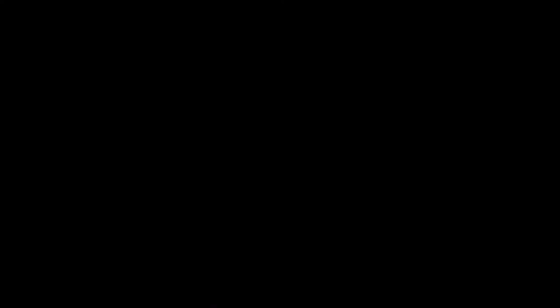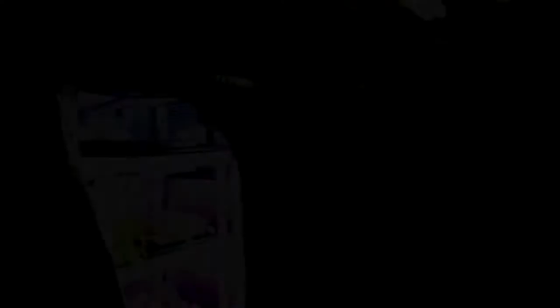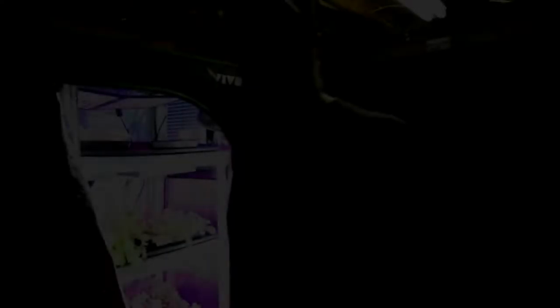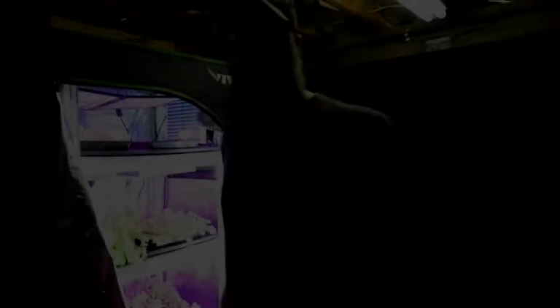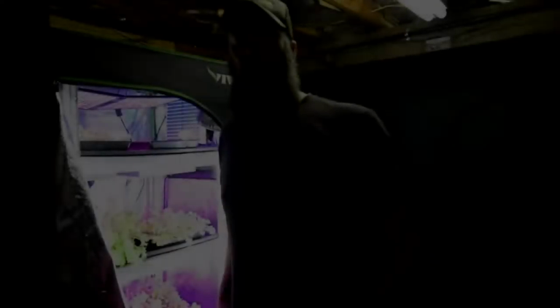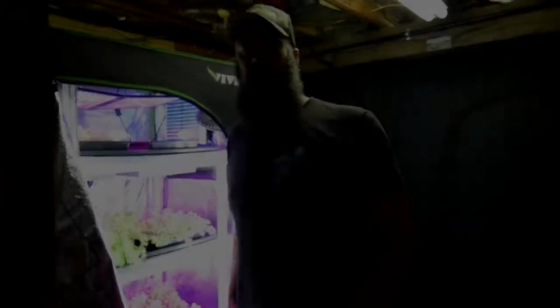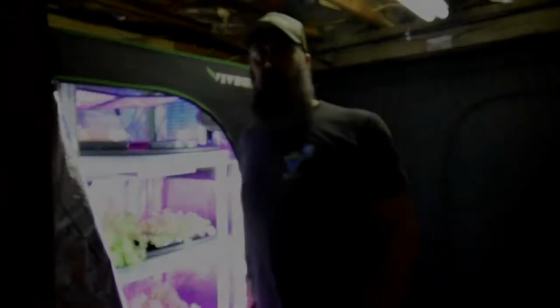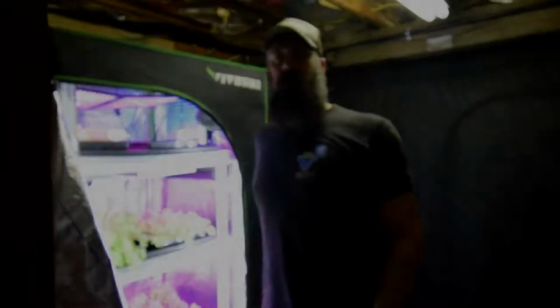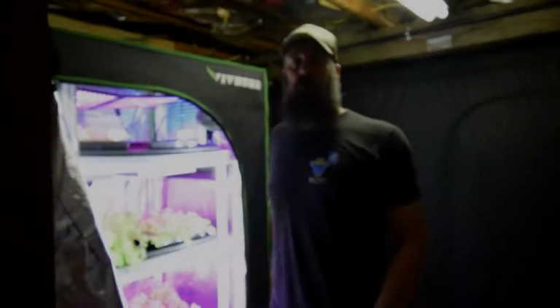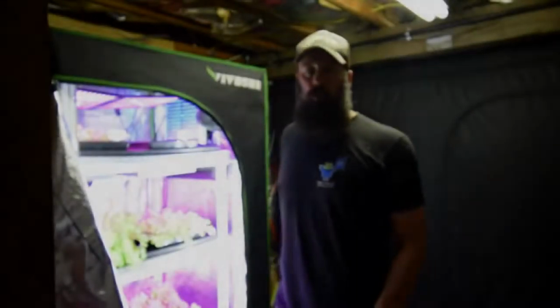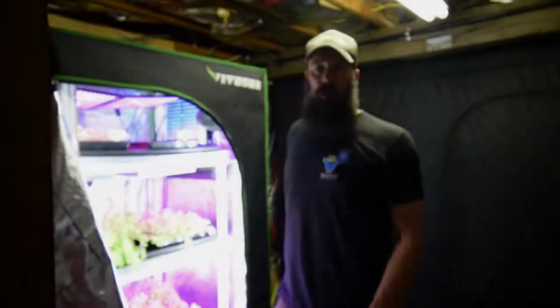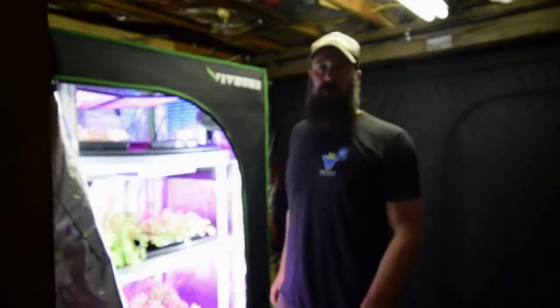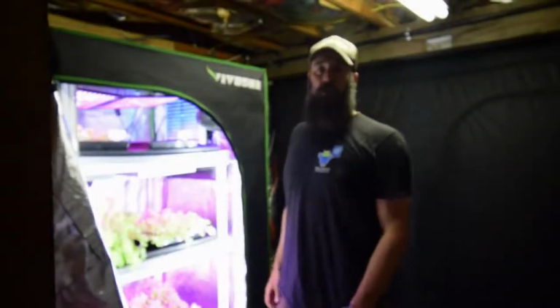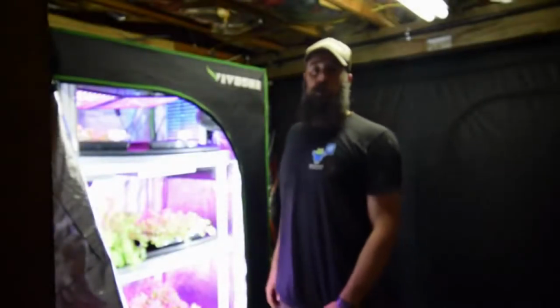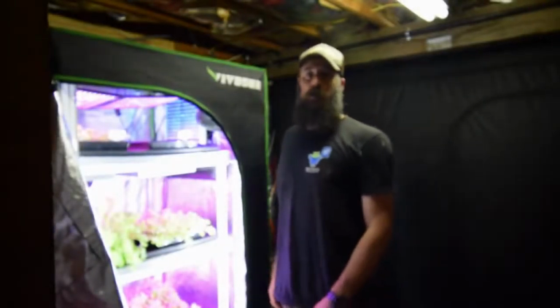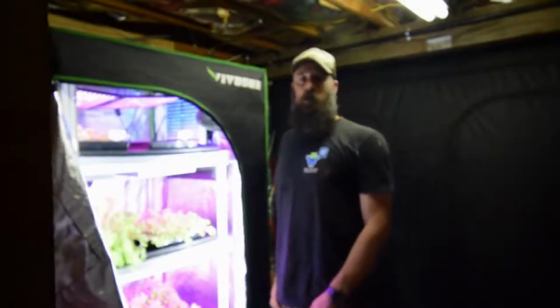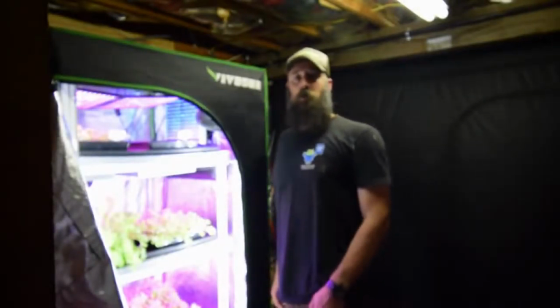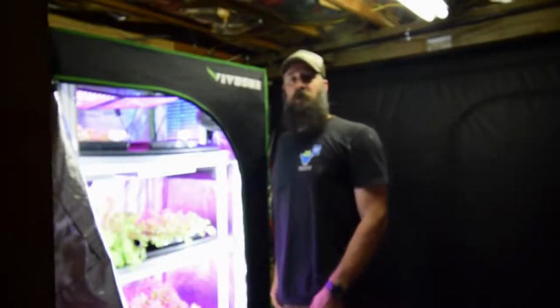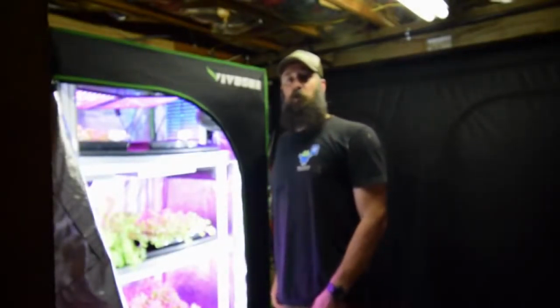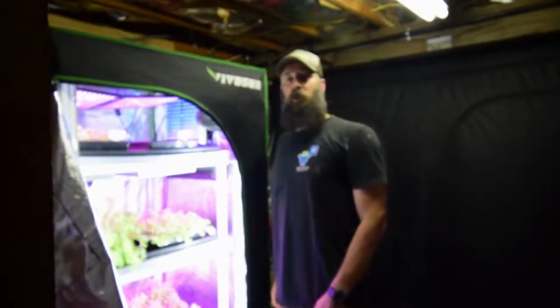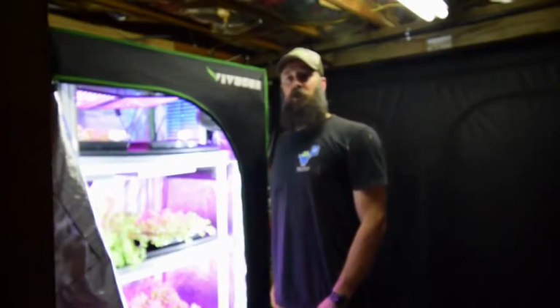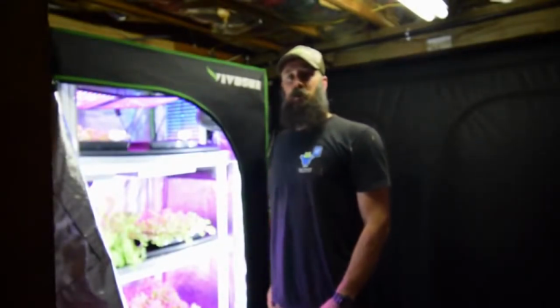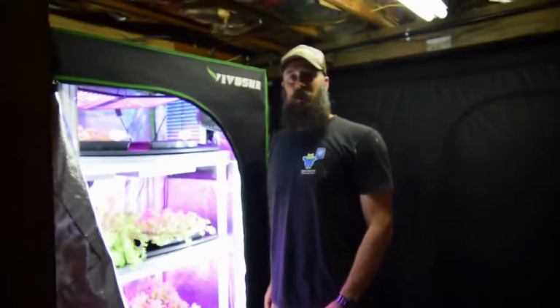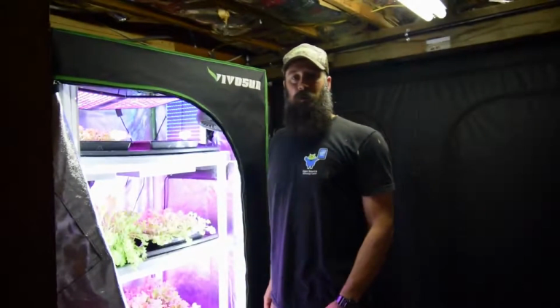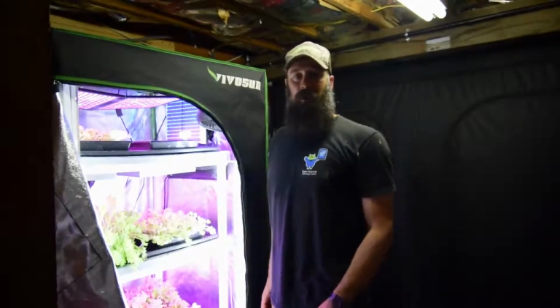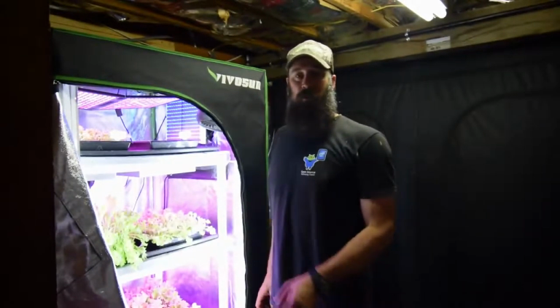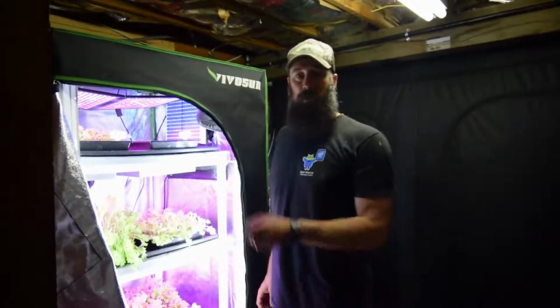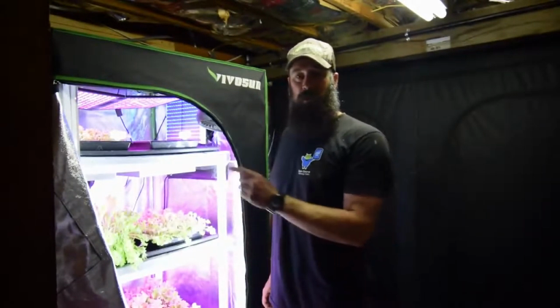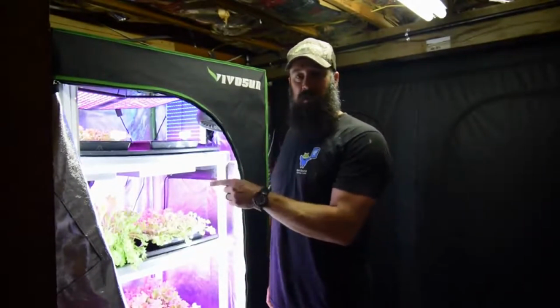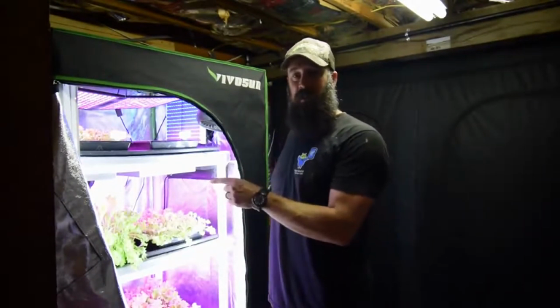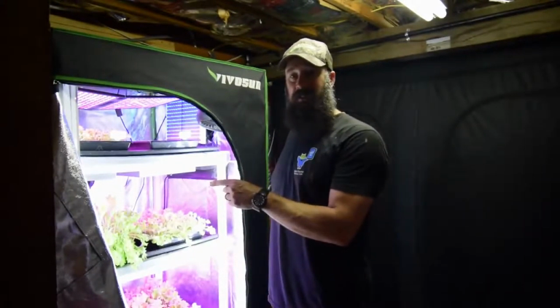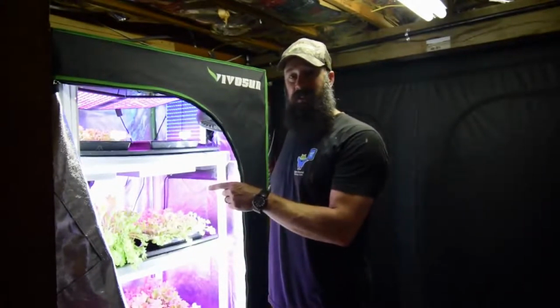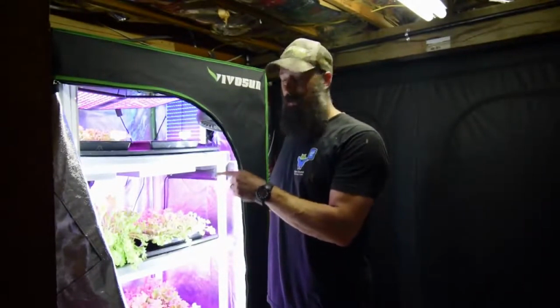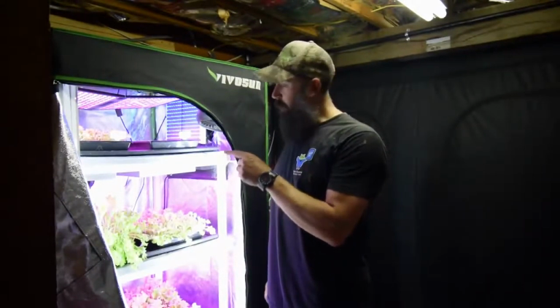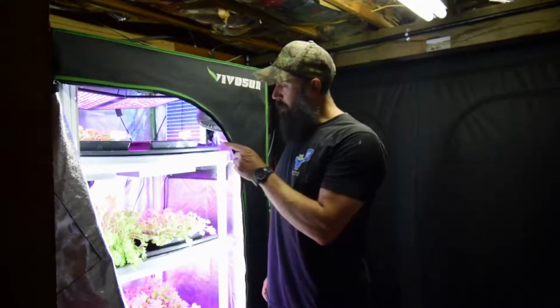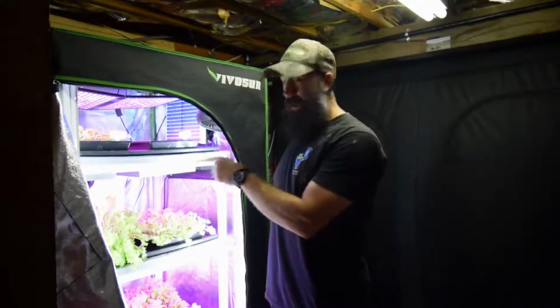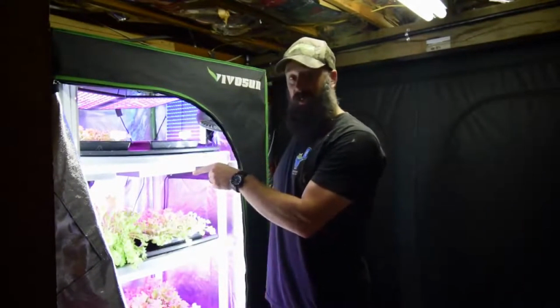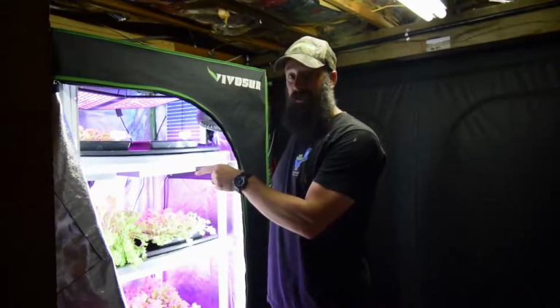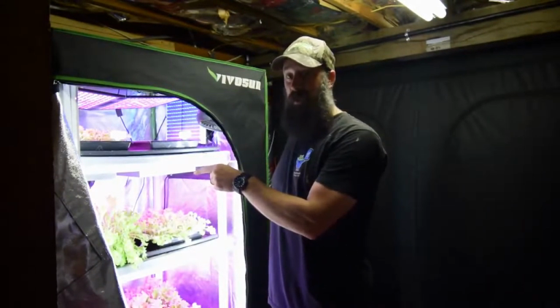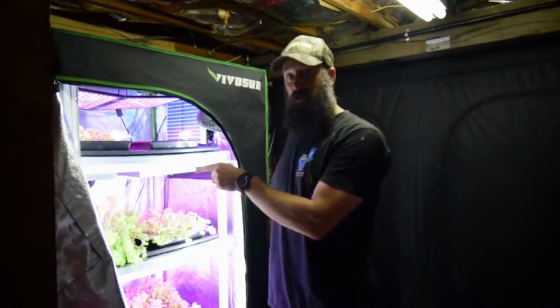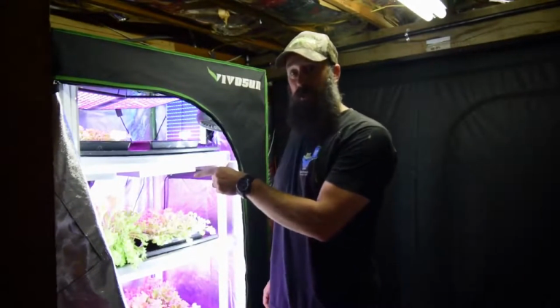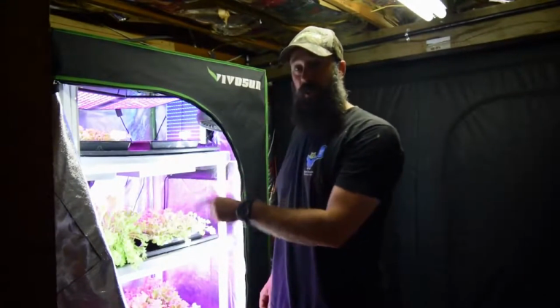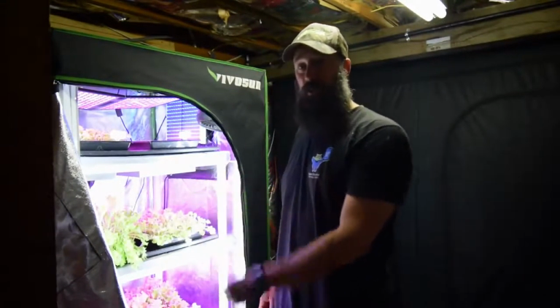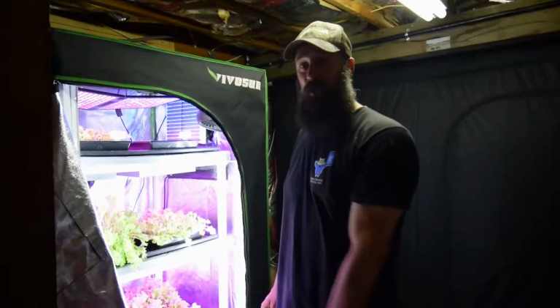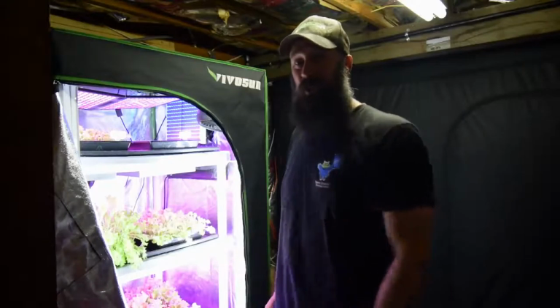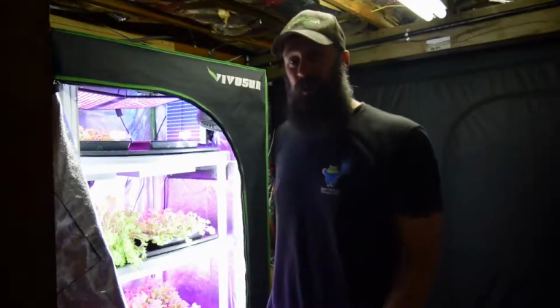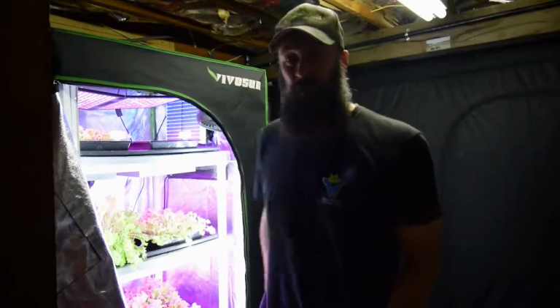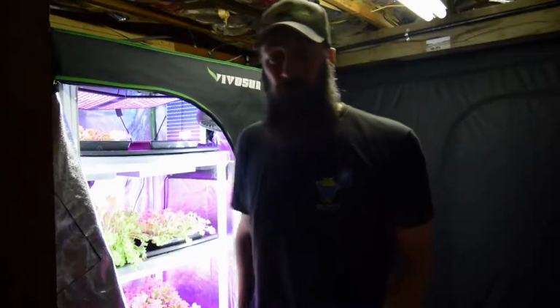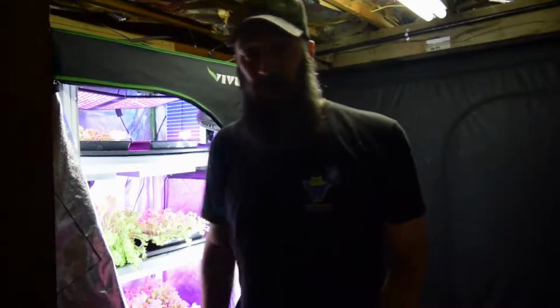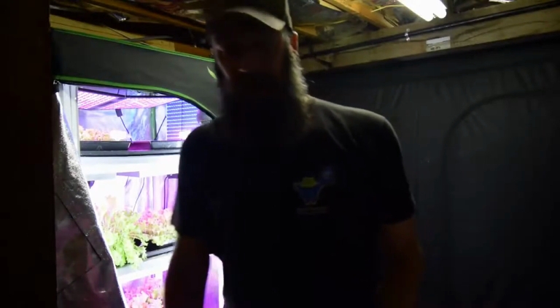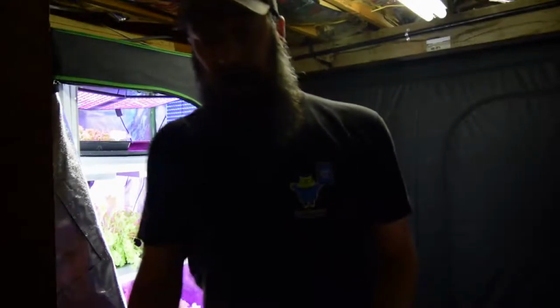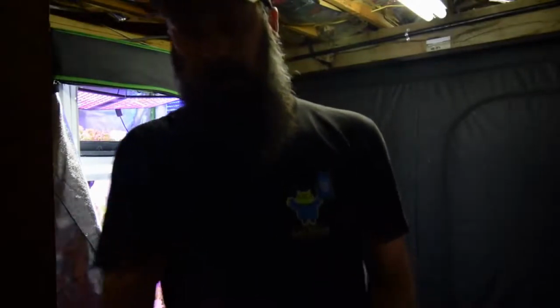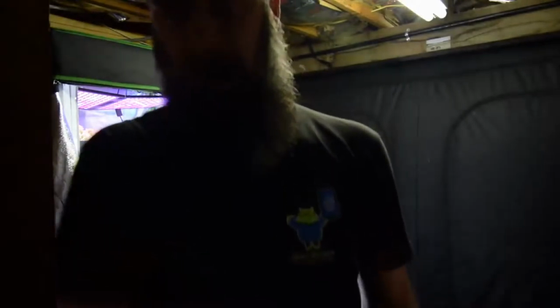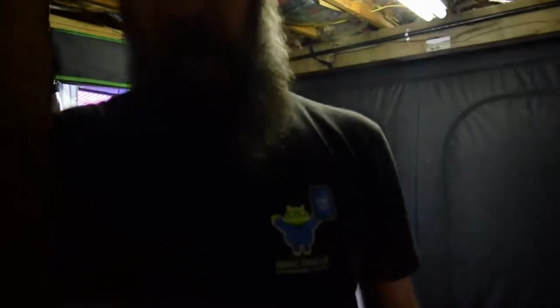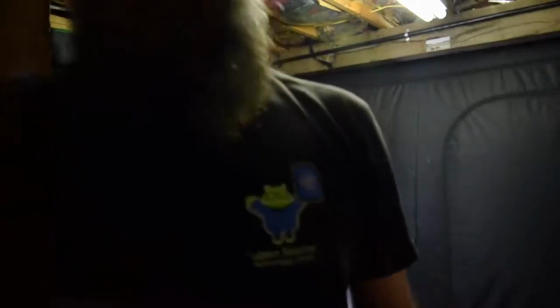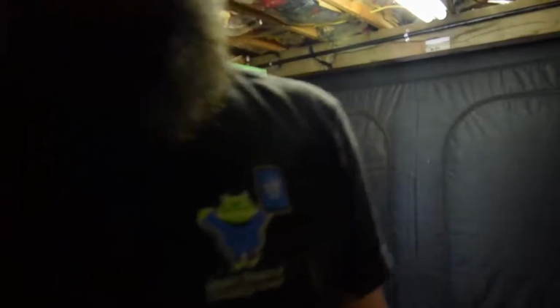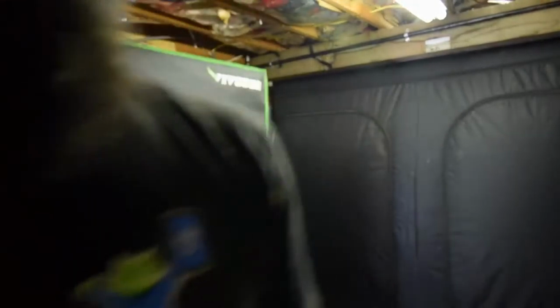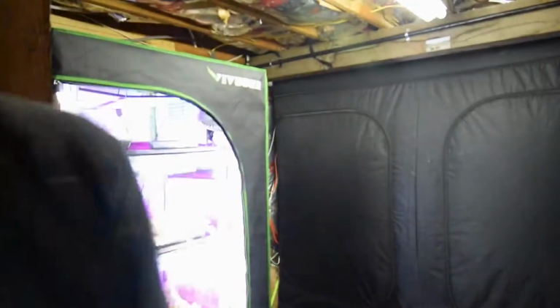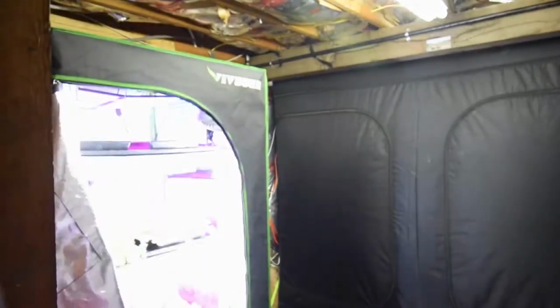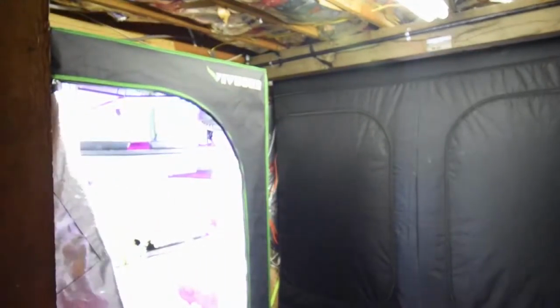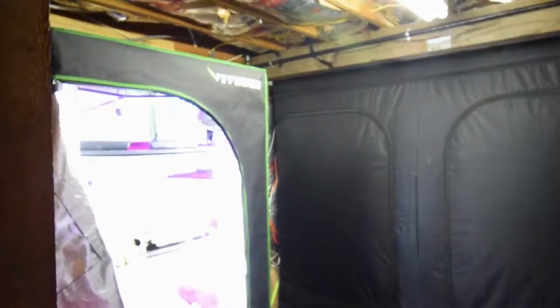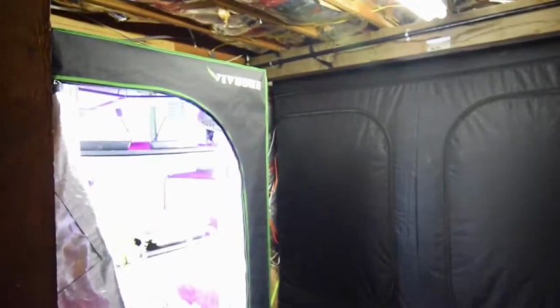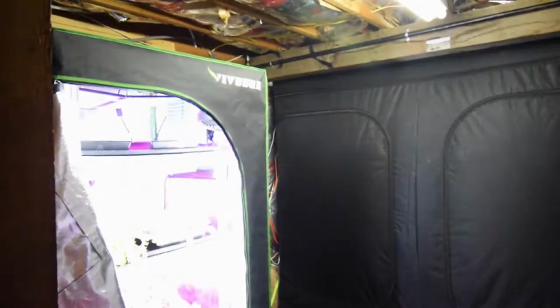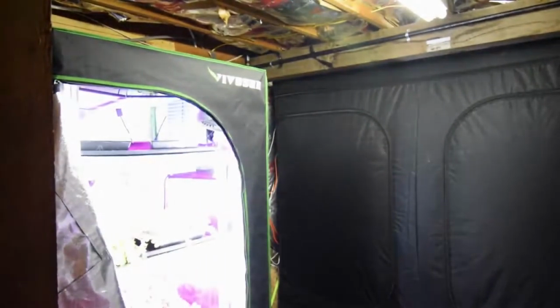Hey everybody, this is Brian from B&B Homesteading. I want to do the update for the mid-sized tent. We're back in lettuce production. Let me grab the camera and I'll show you what we got growing.